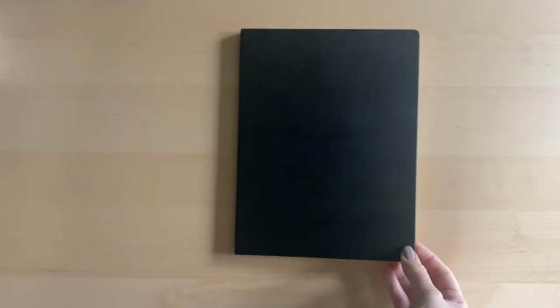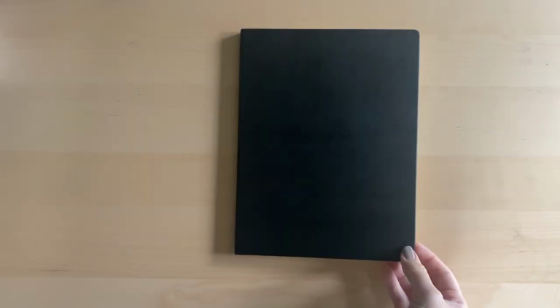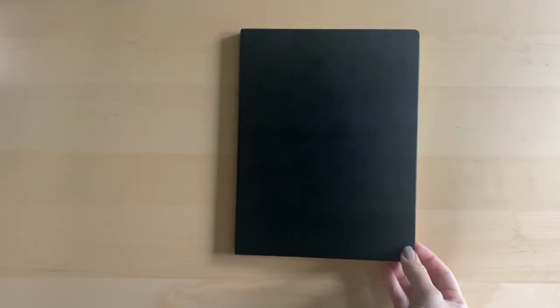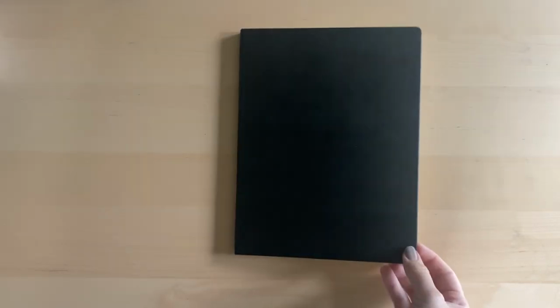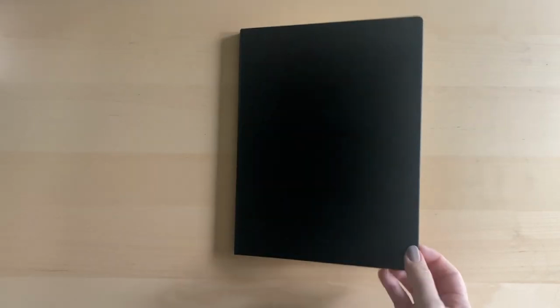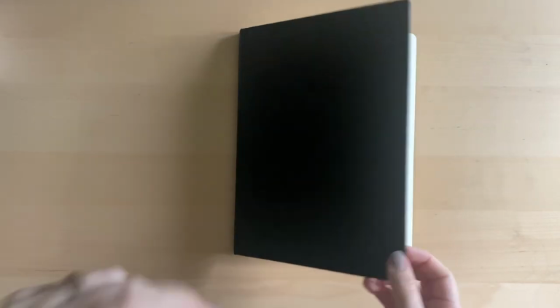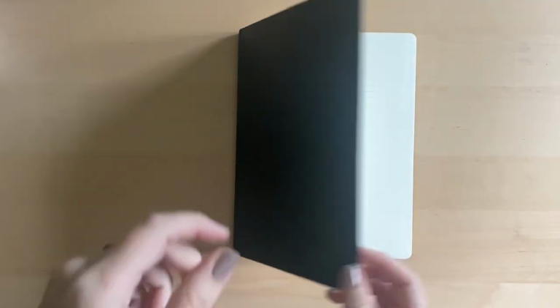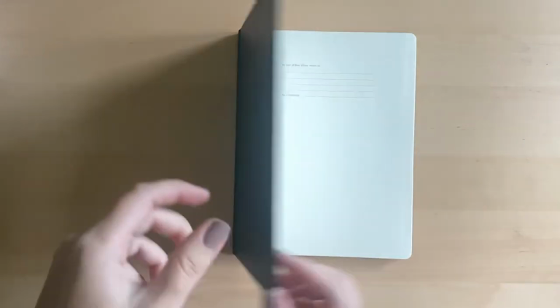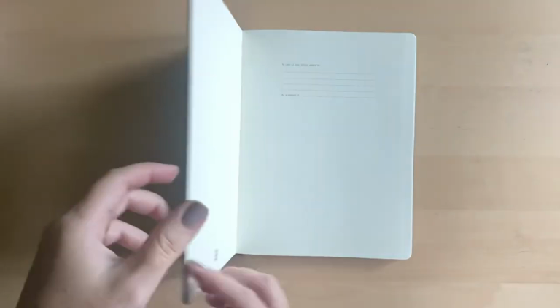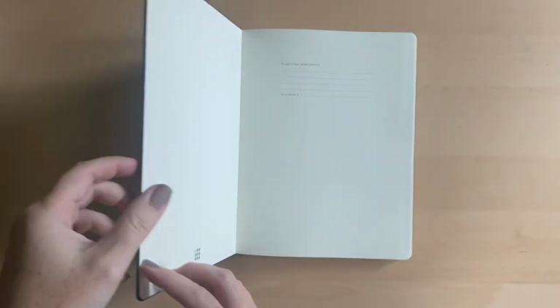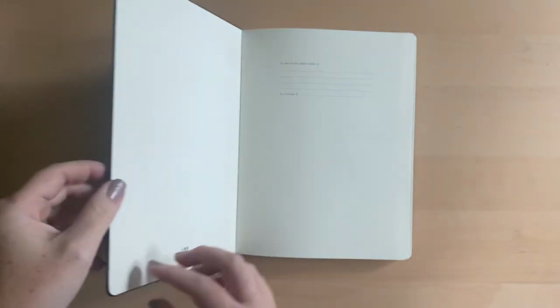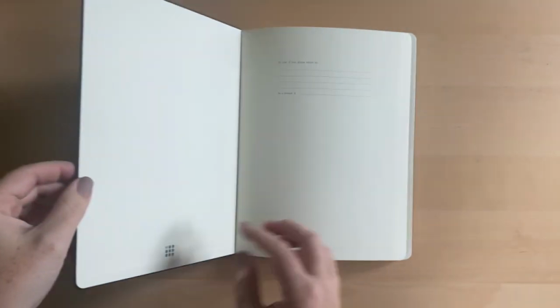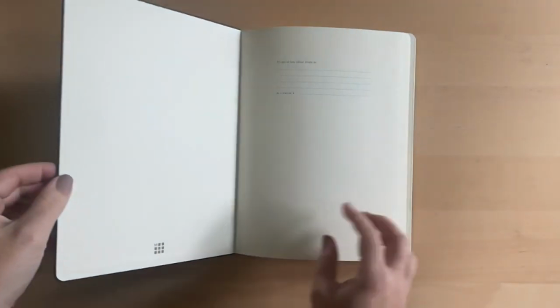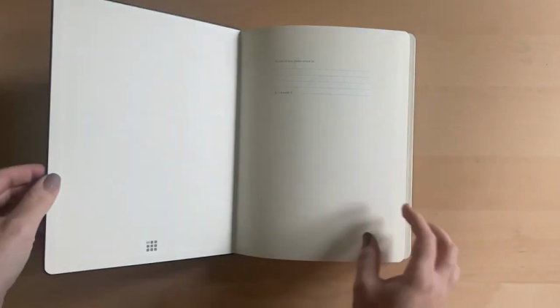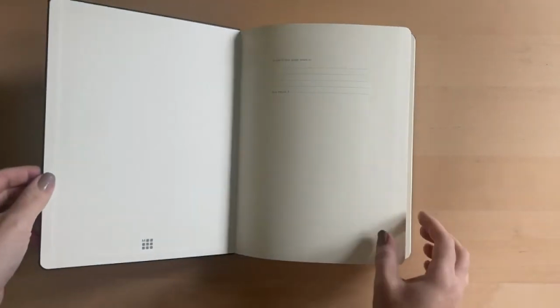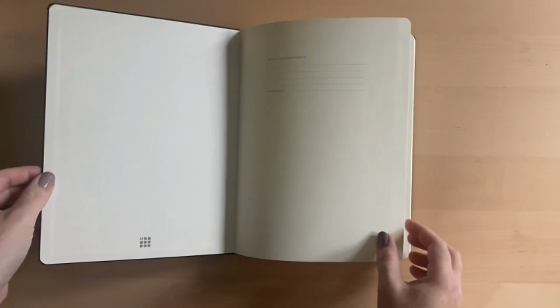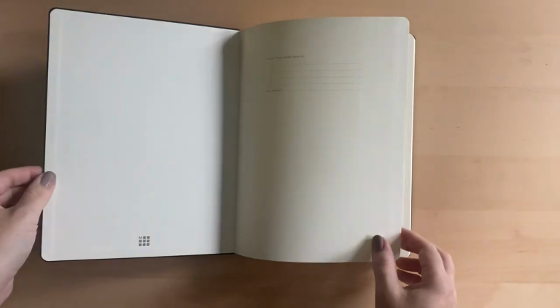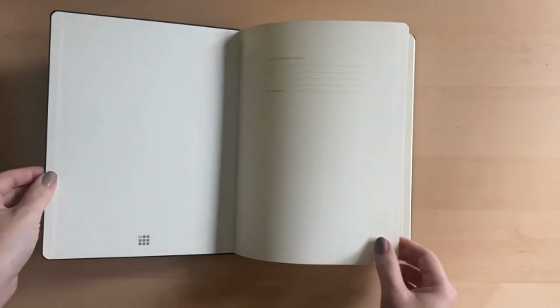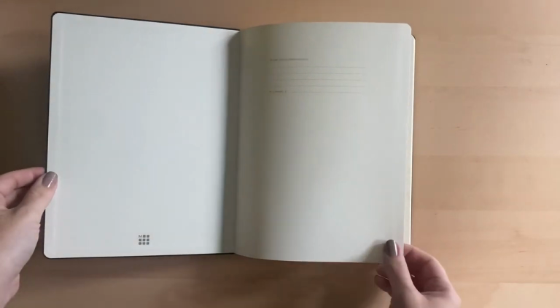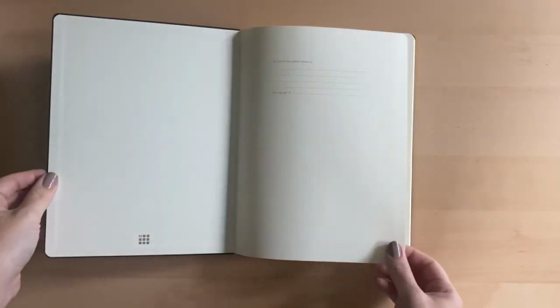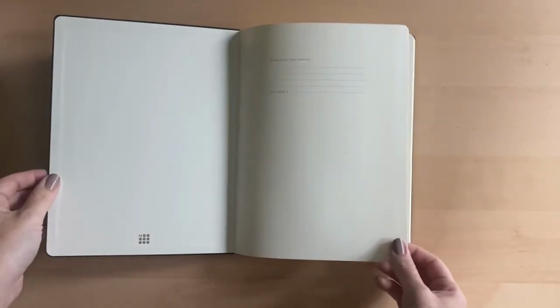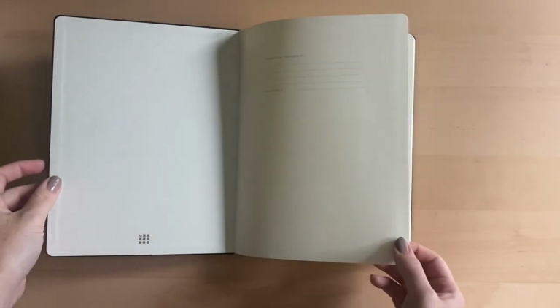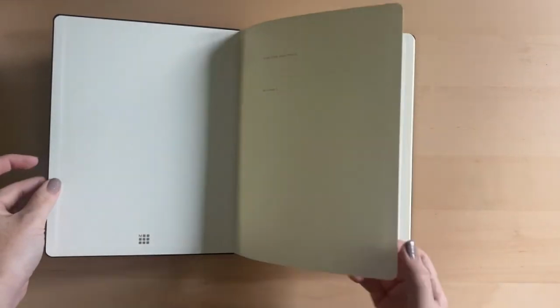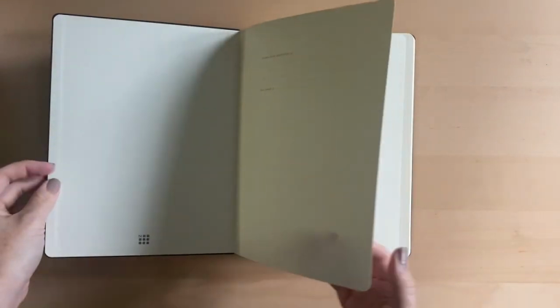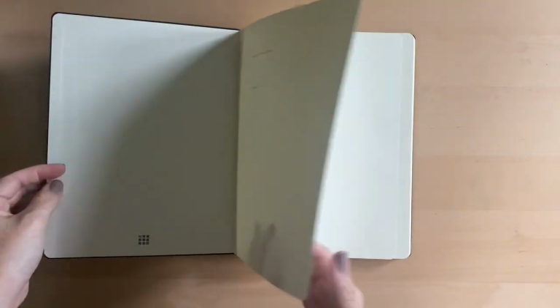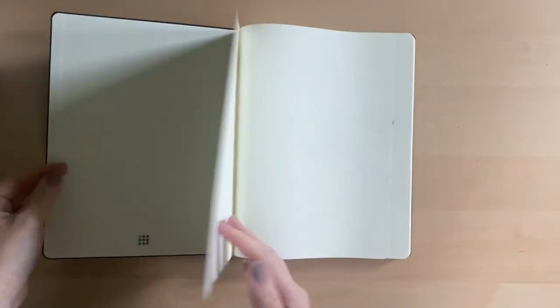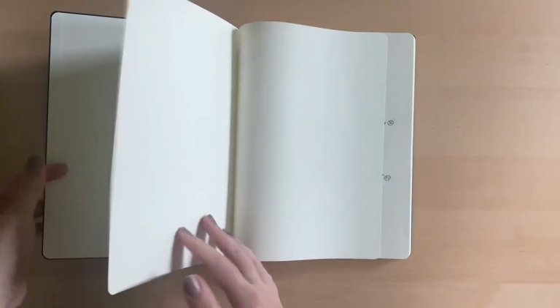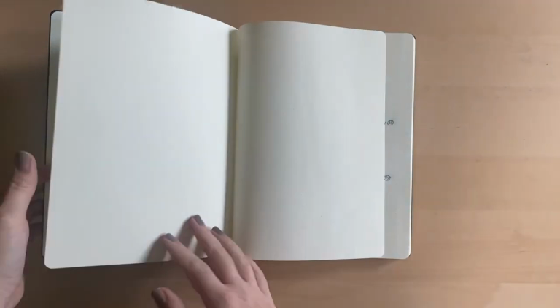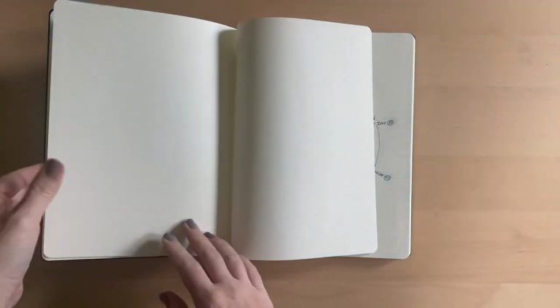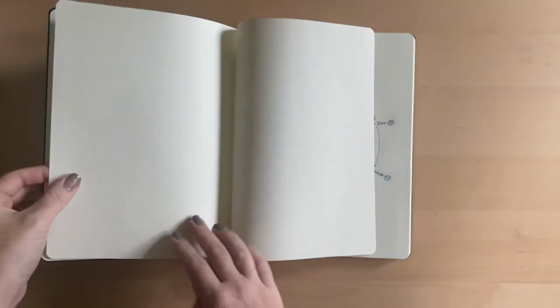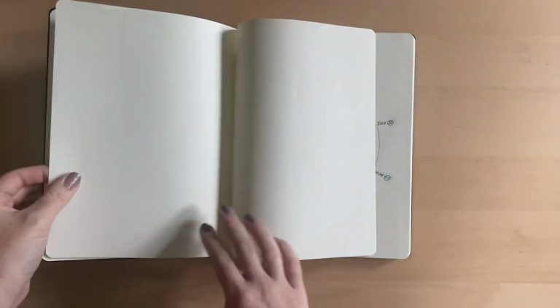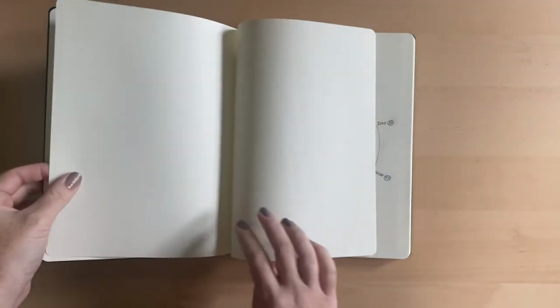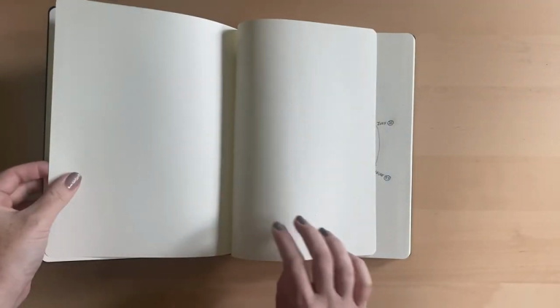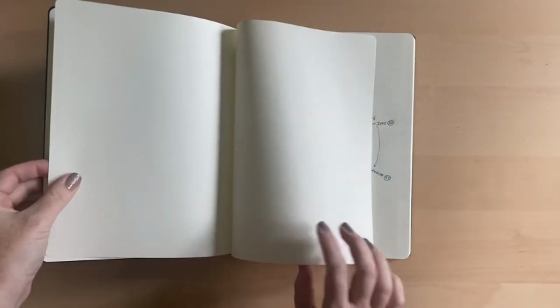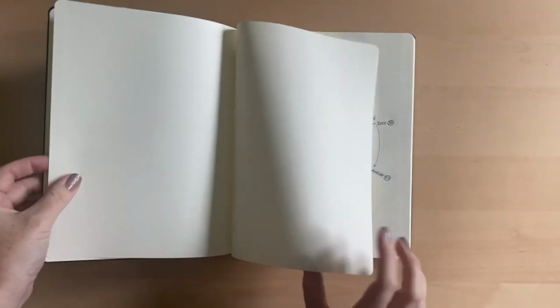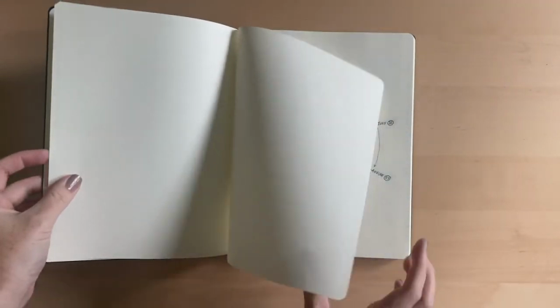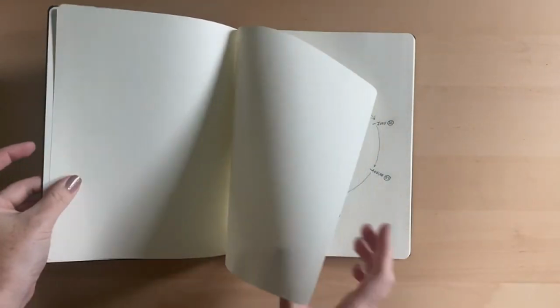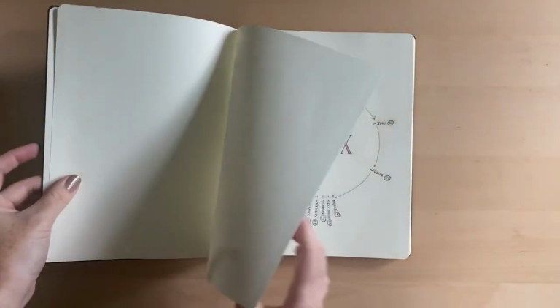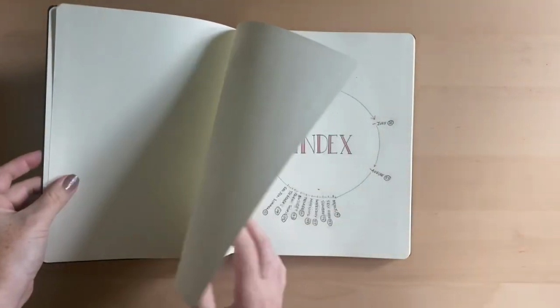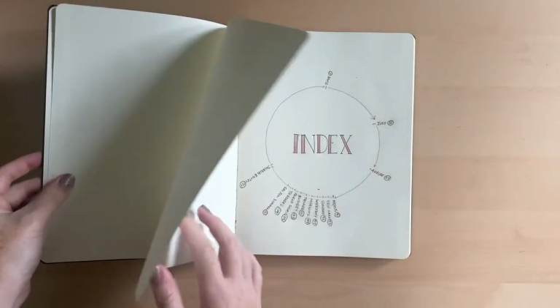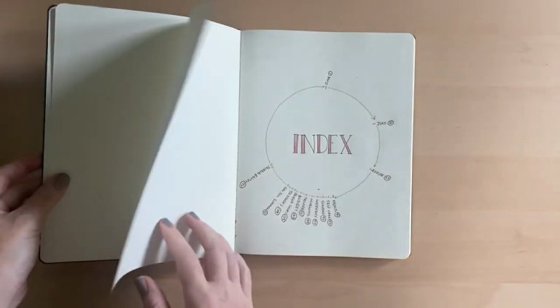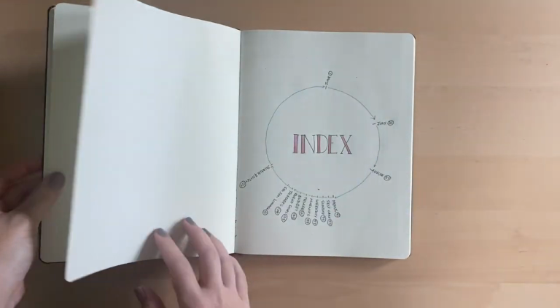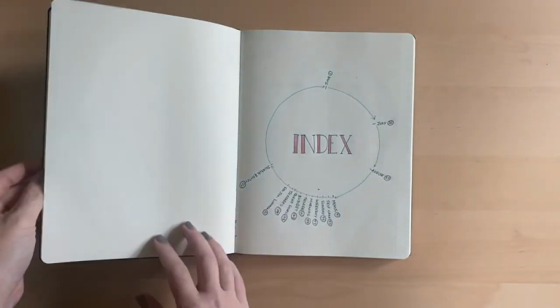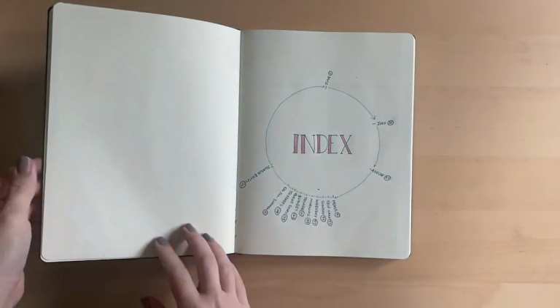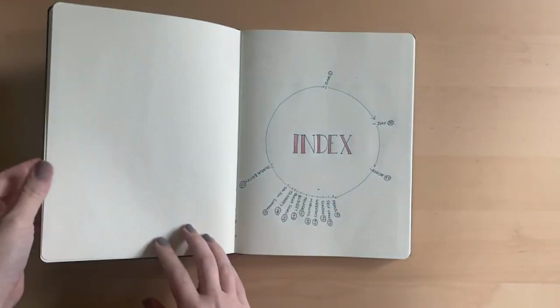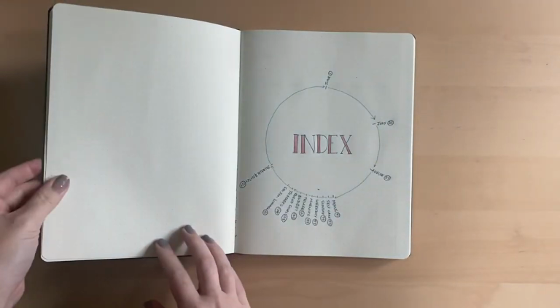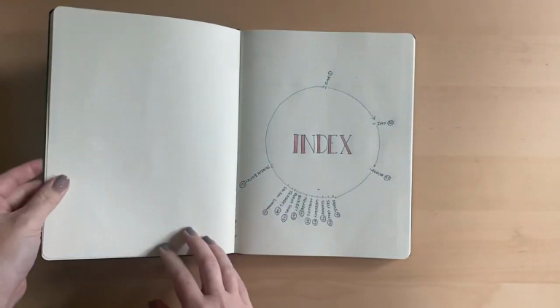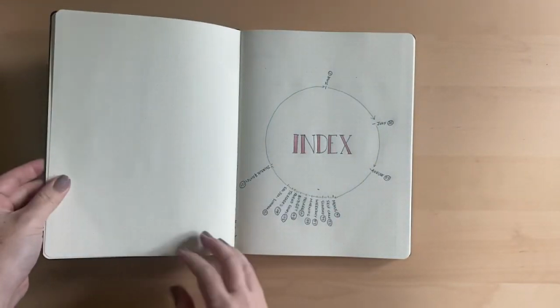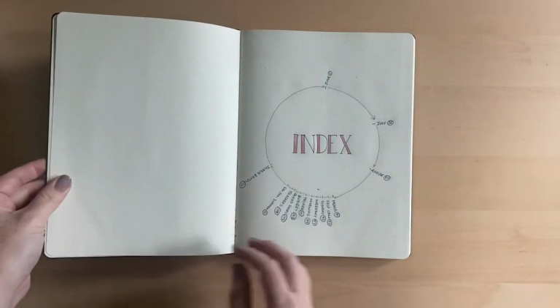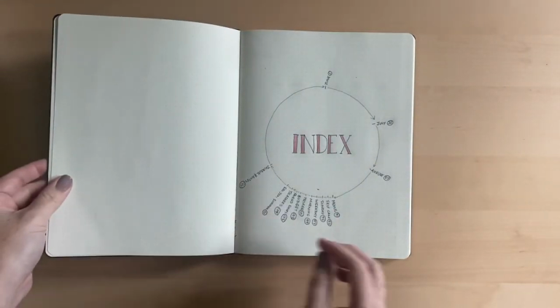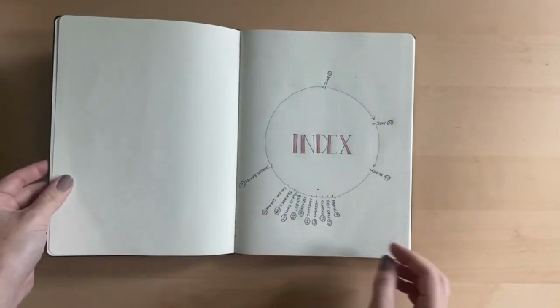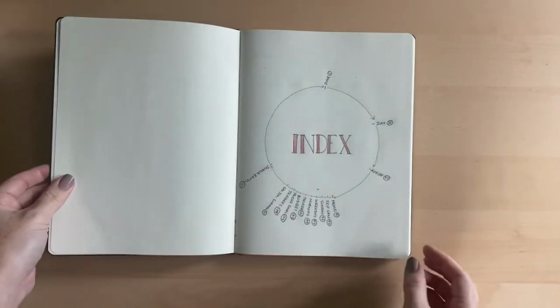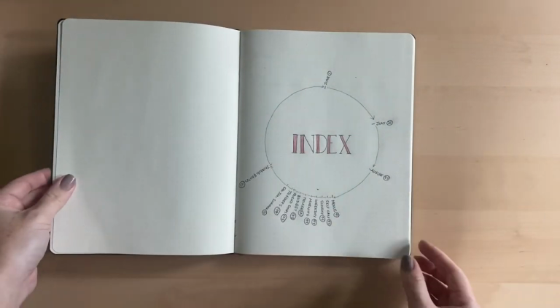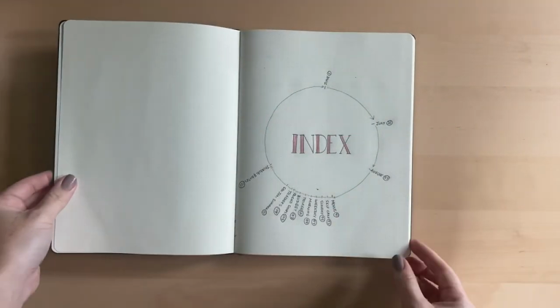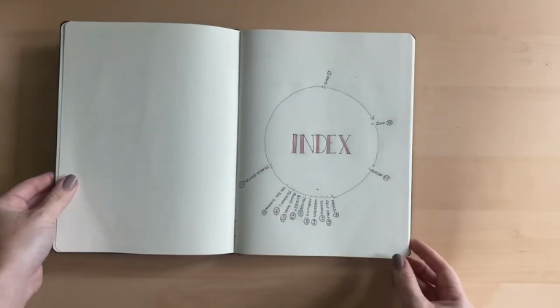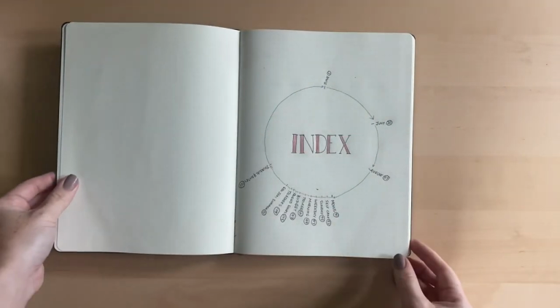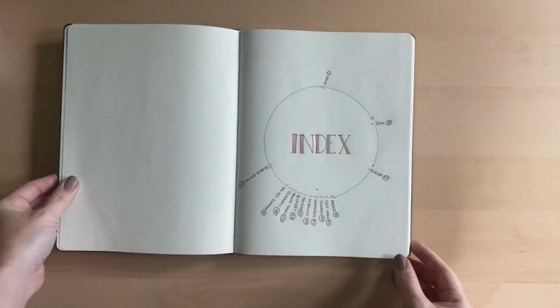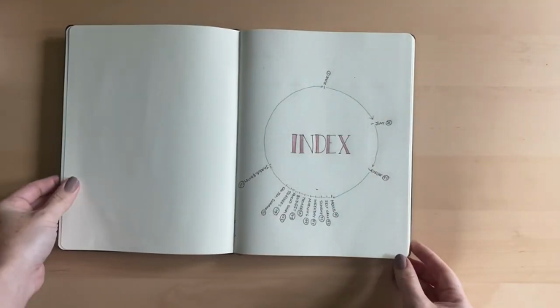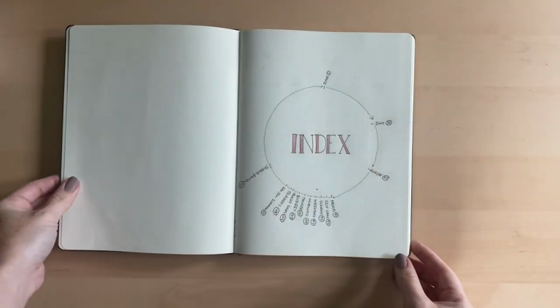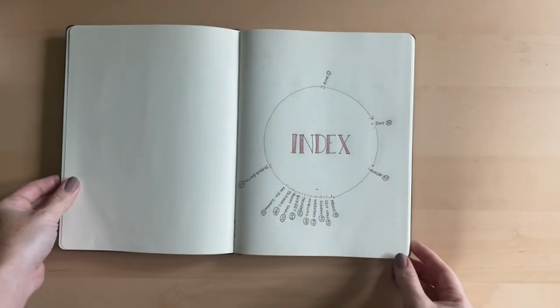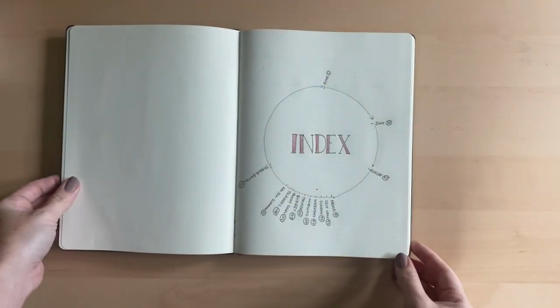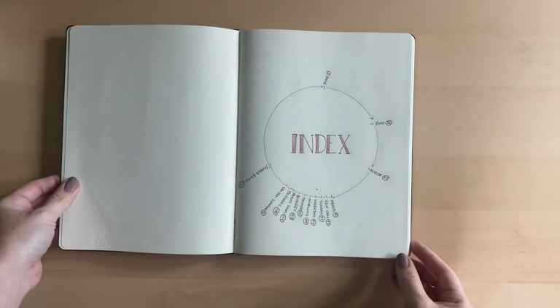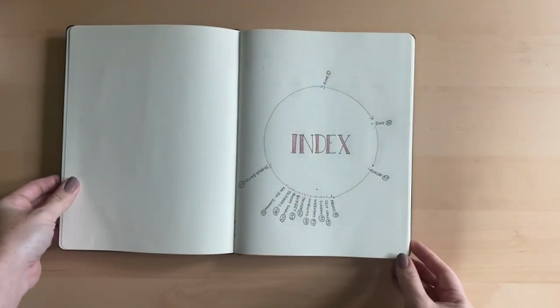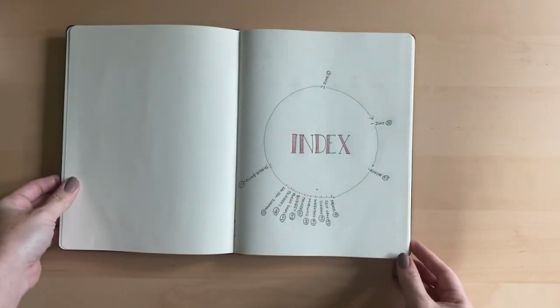So here's the new one. I'm using the Moleskine XL dotted with the hardcover. I like the hardcover because I can put stickers on it.